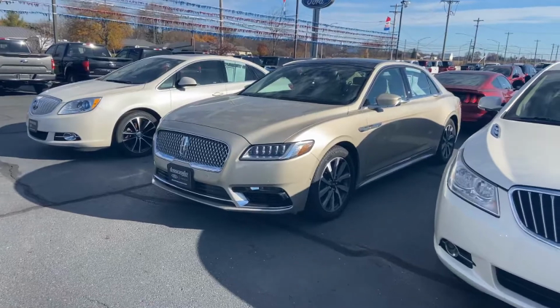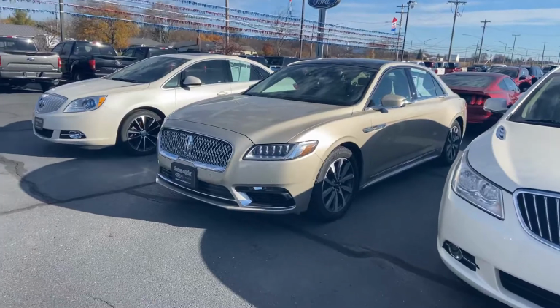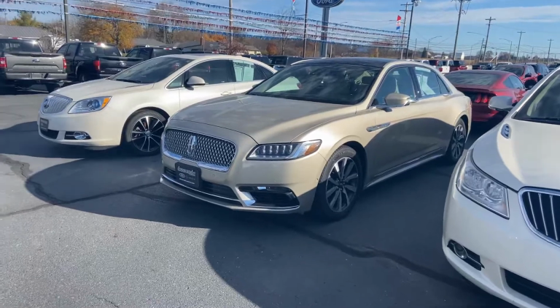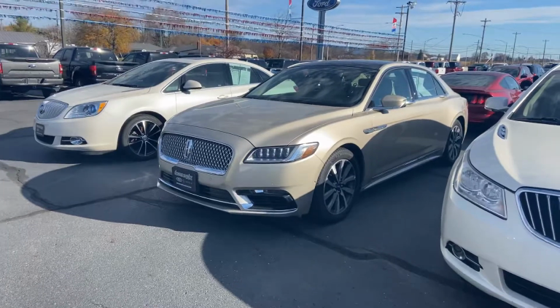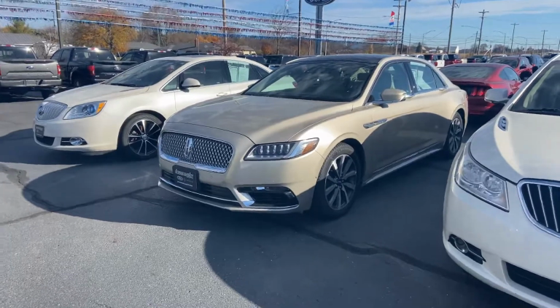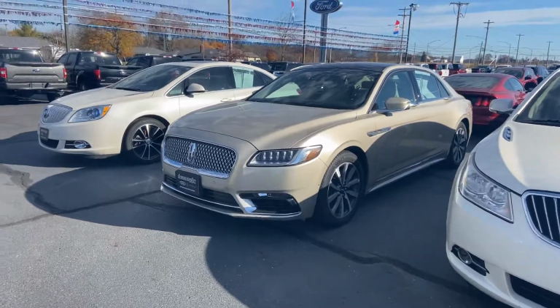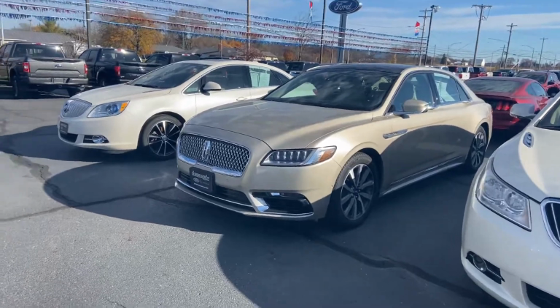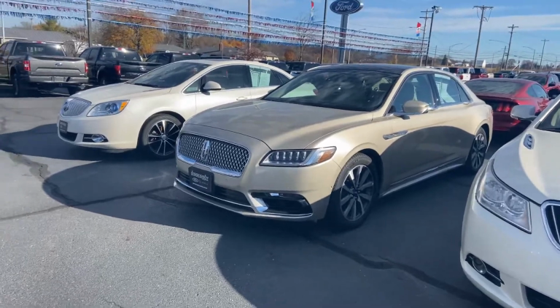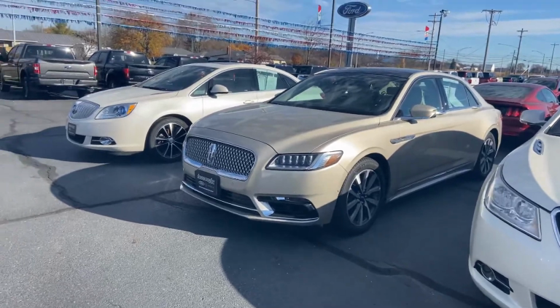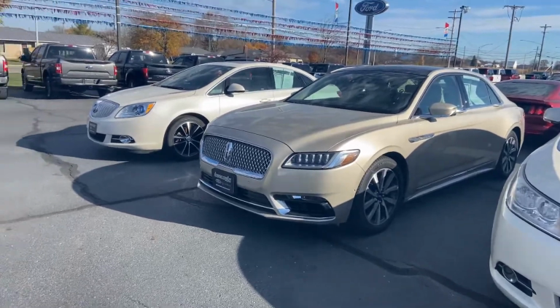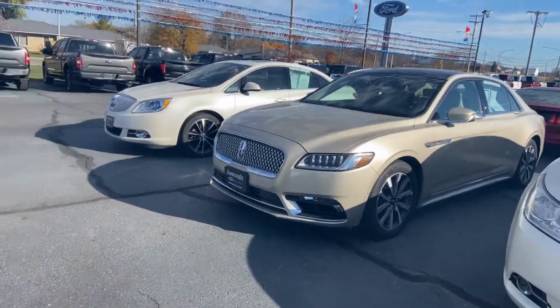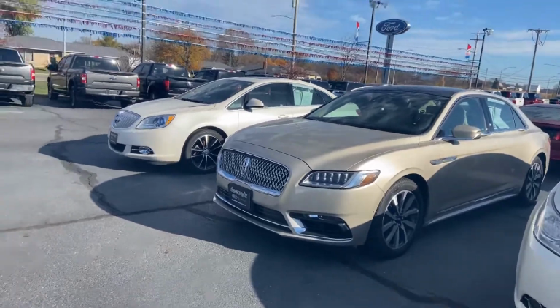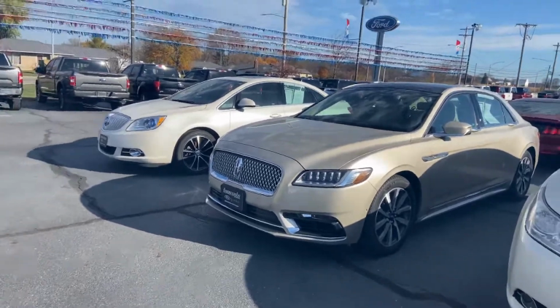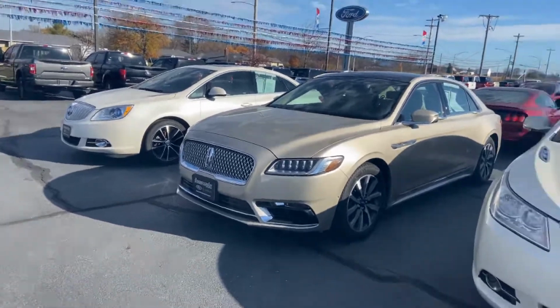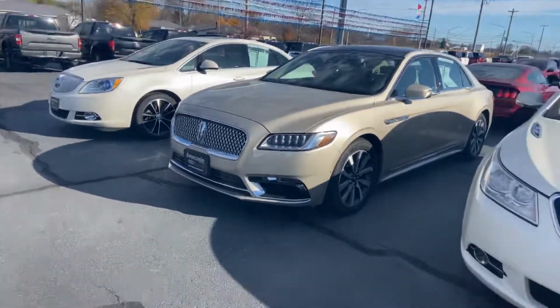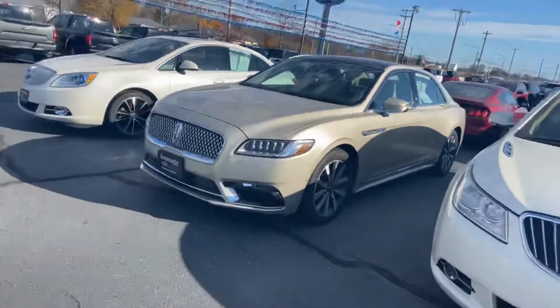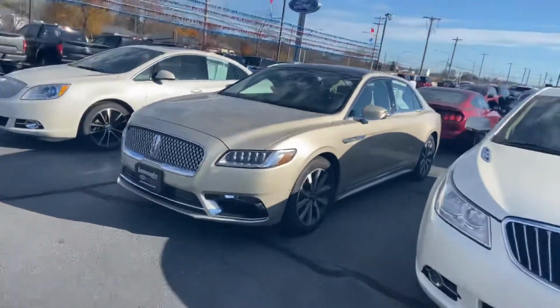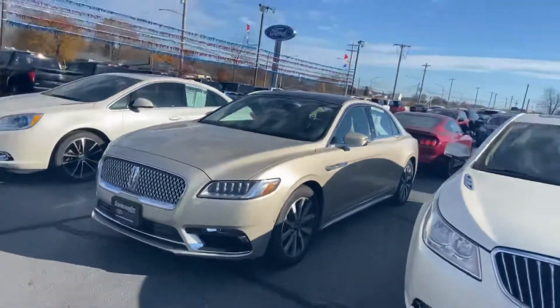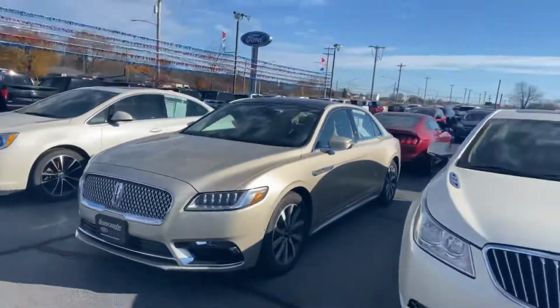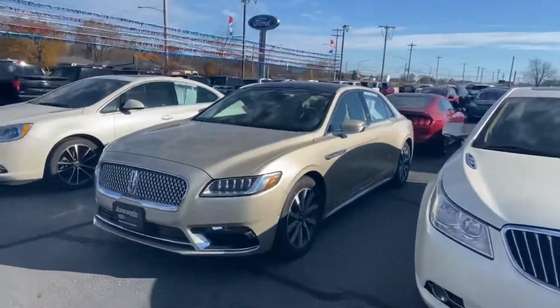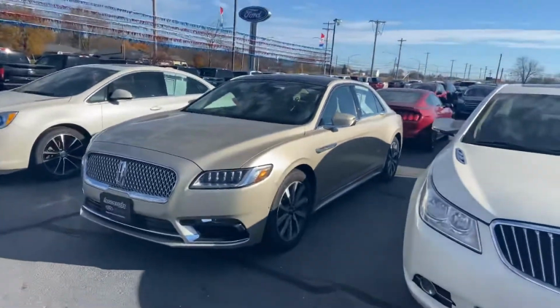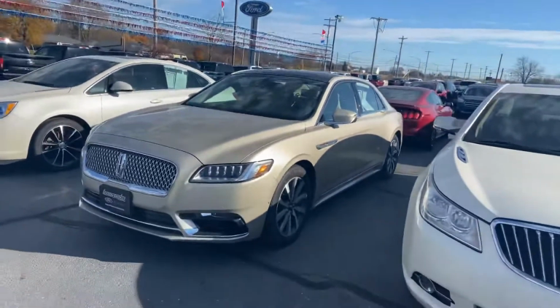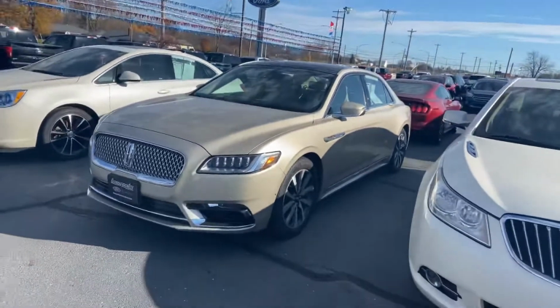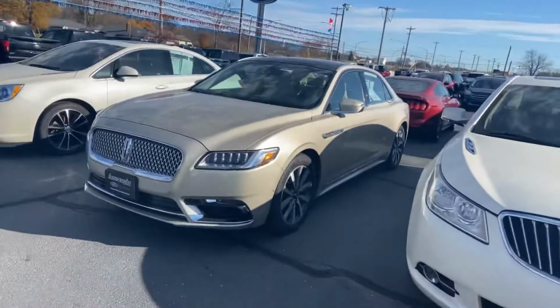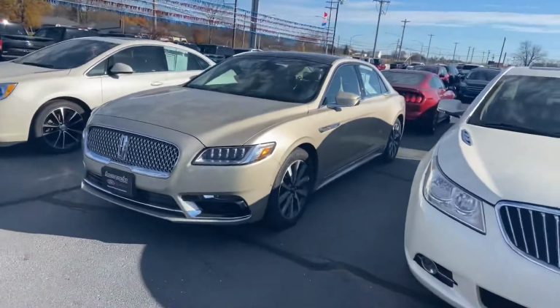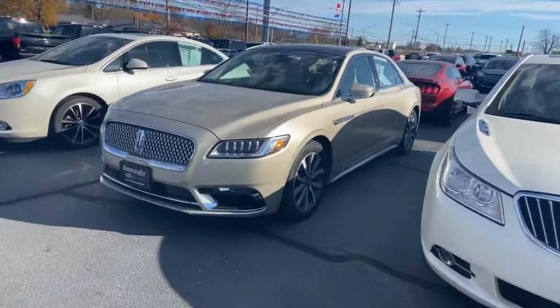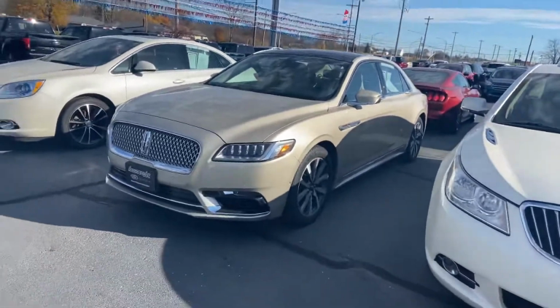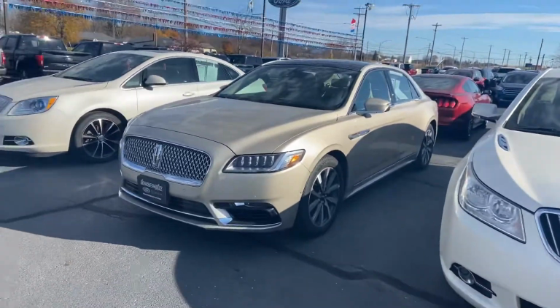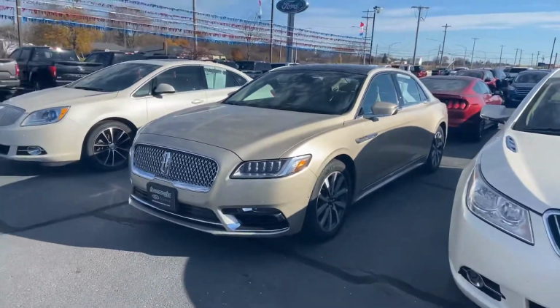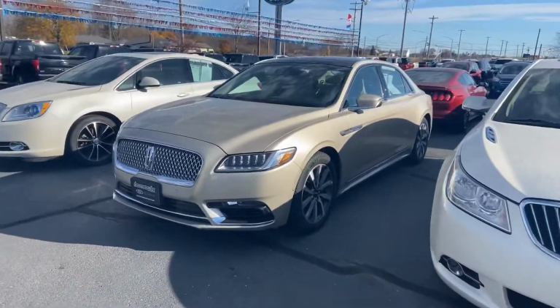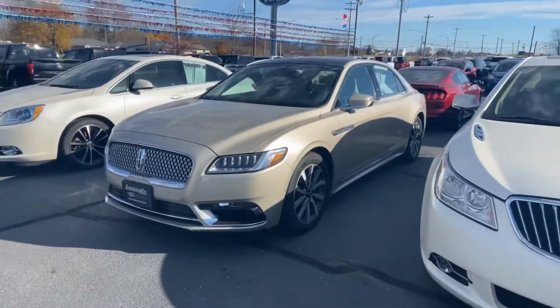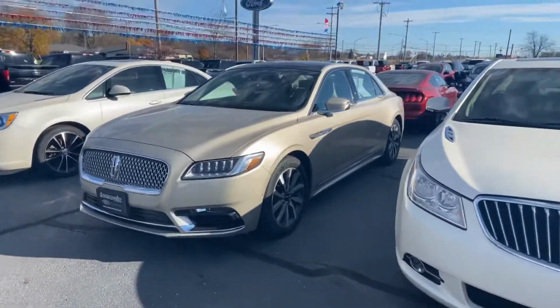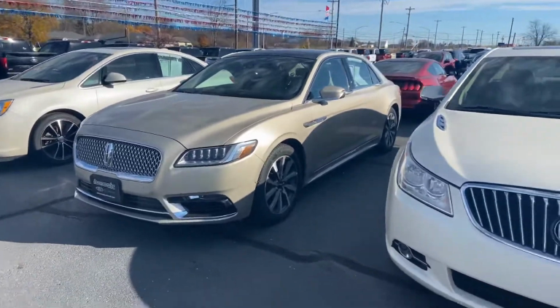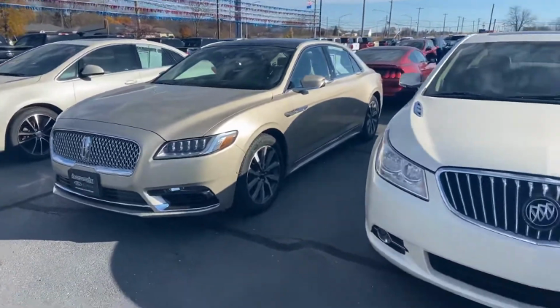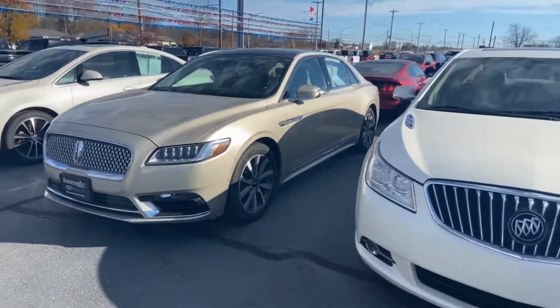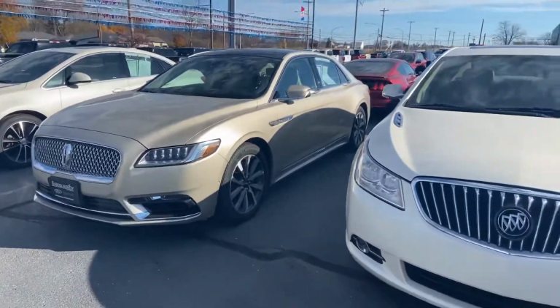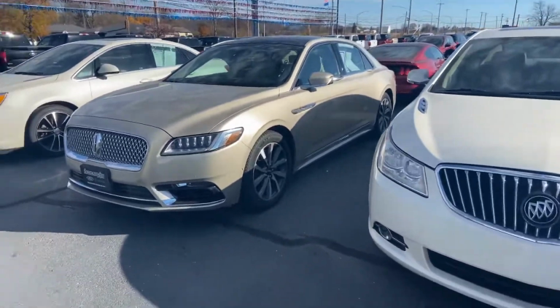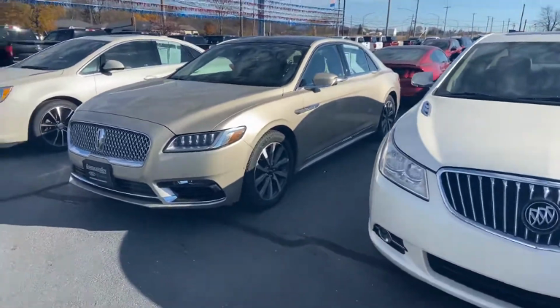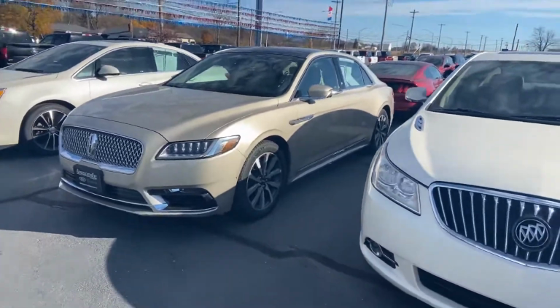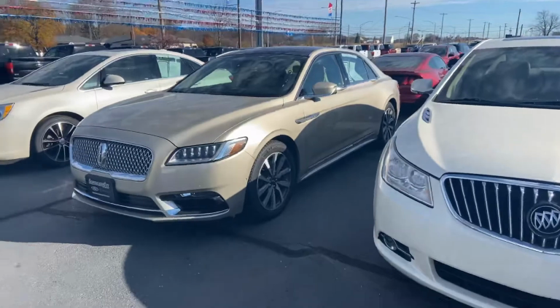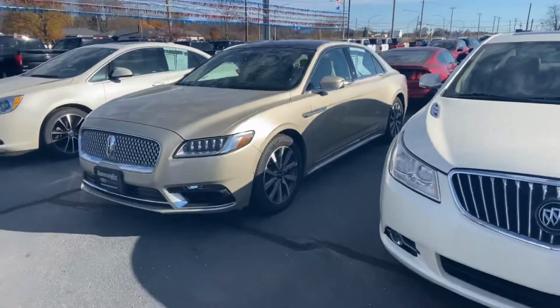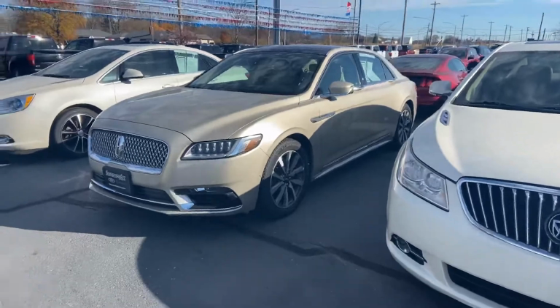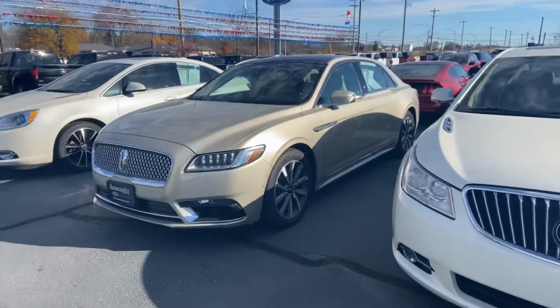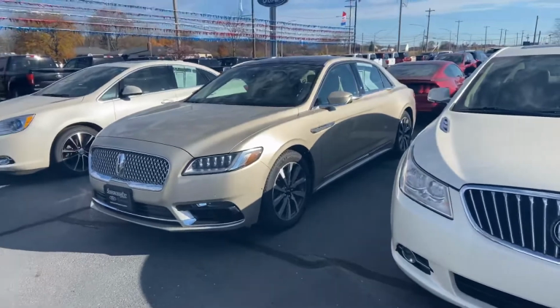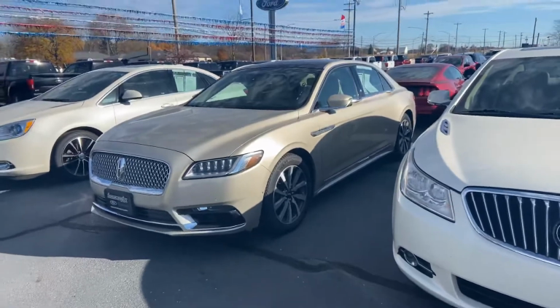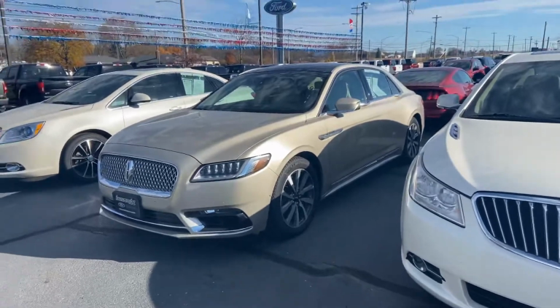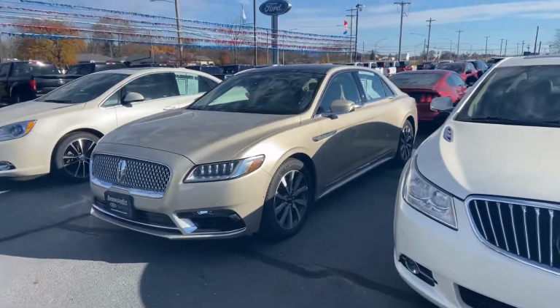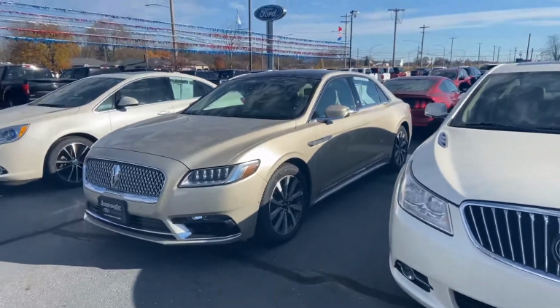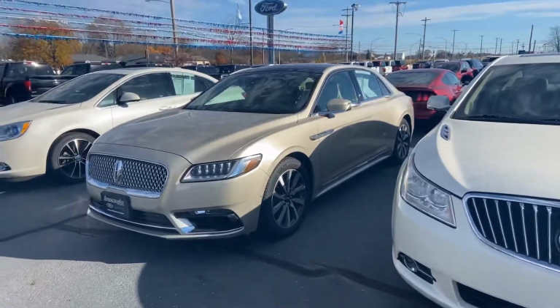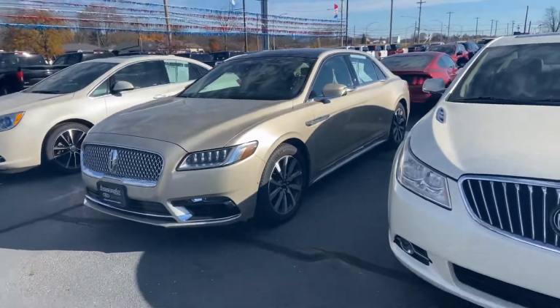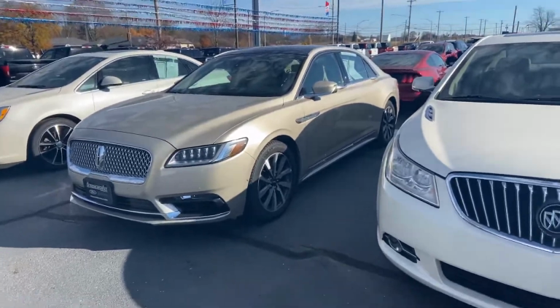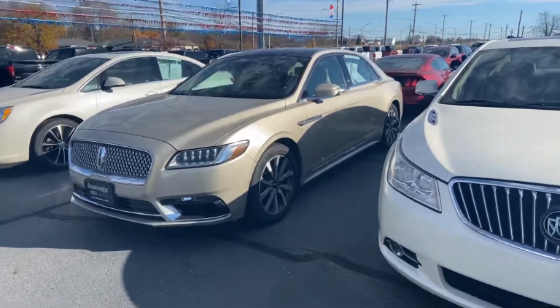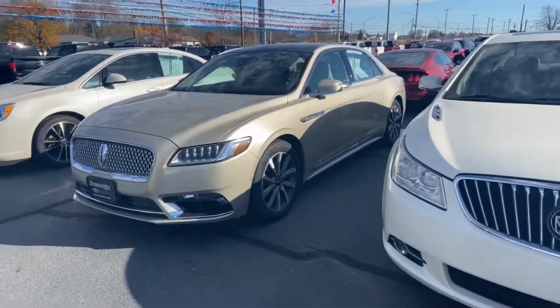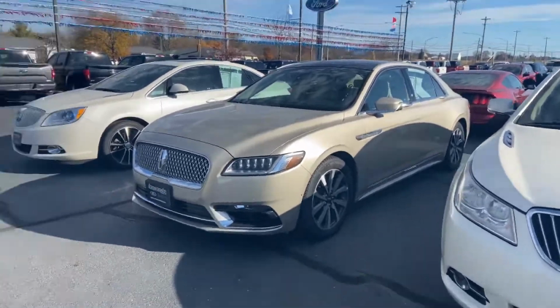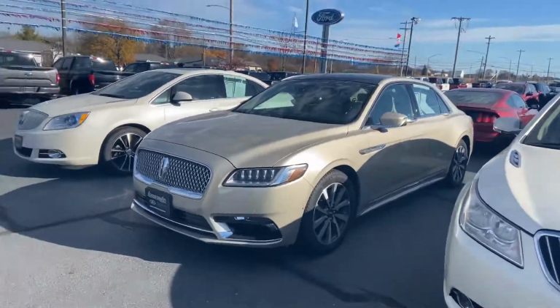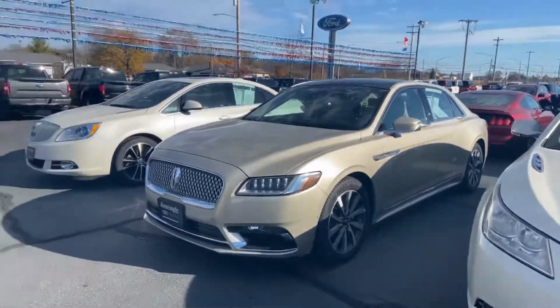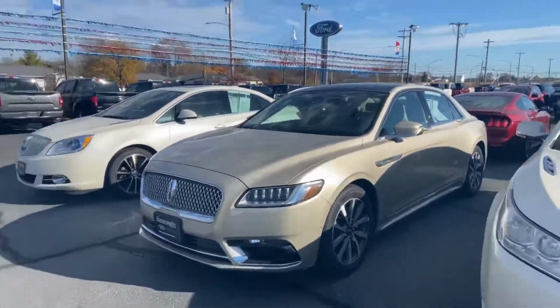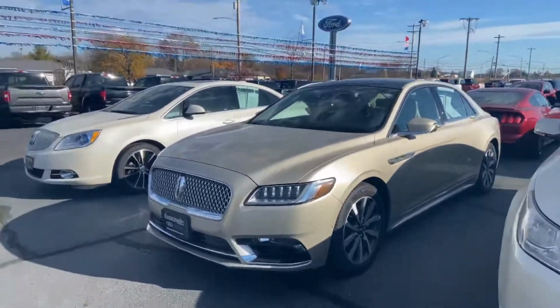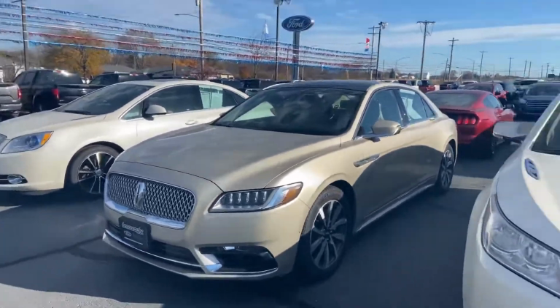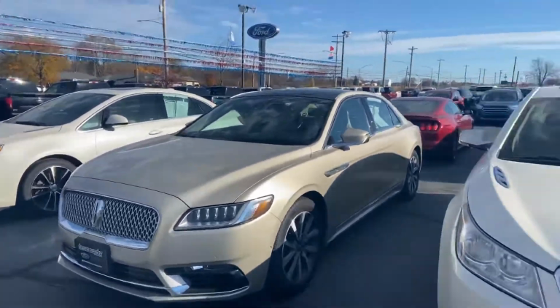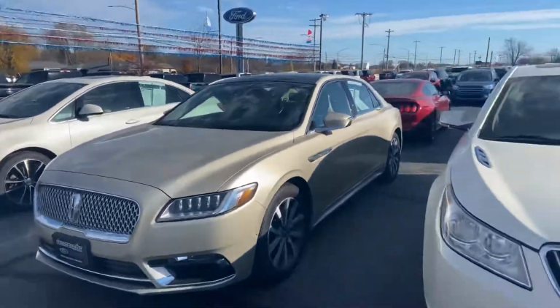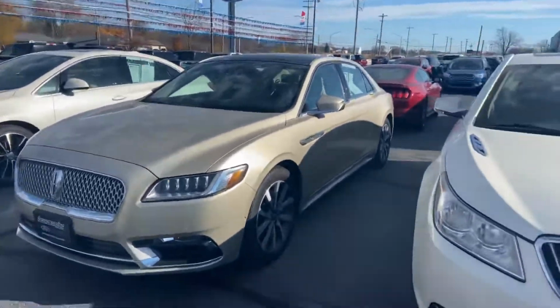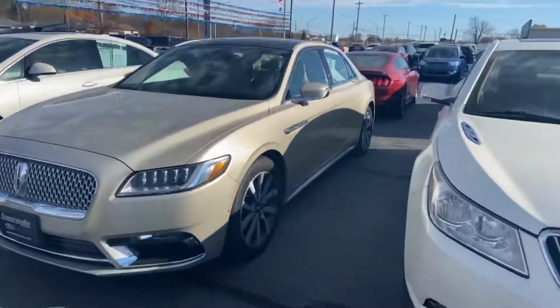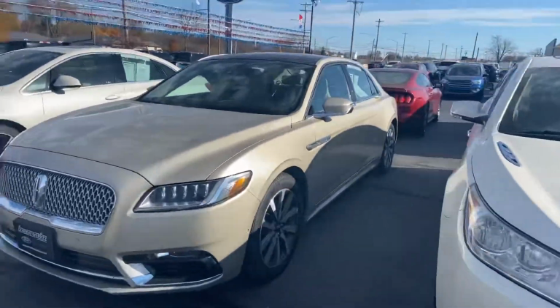Good morning, Tanner here with Daryl Scherke for the Lincoln in Montpelier, Ohio. Just going to do a quick walk around the 2017 Lincoln Continental.